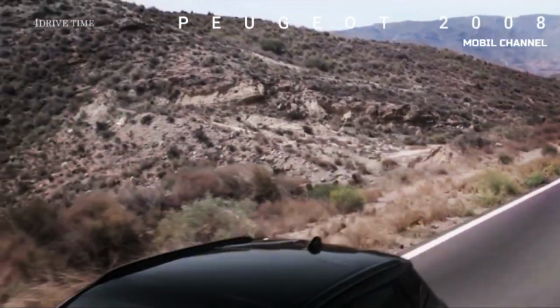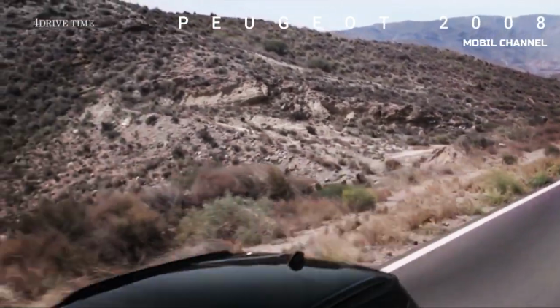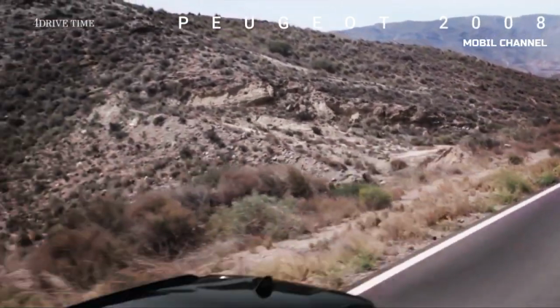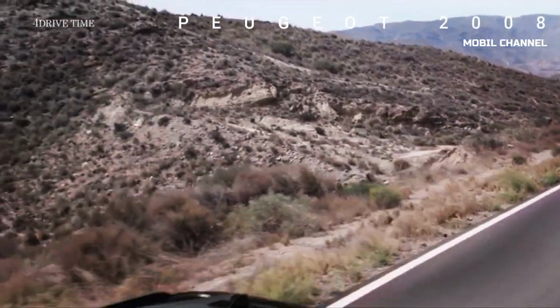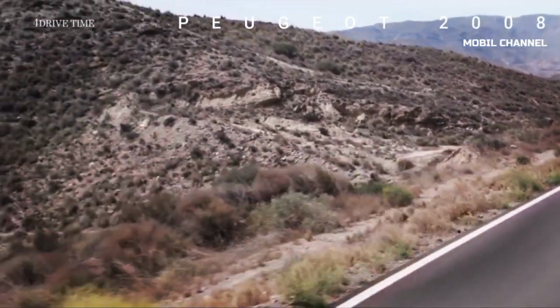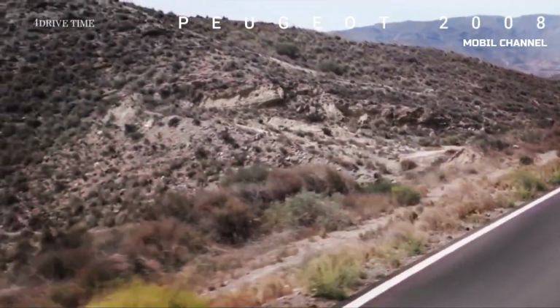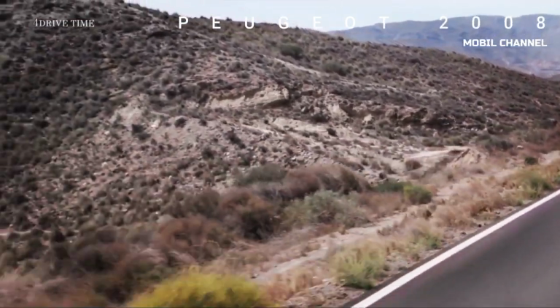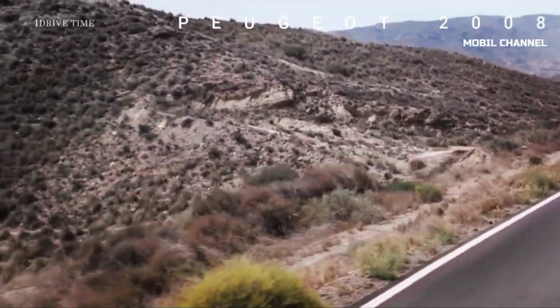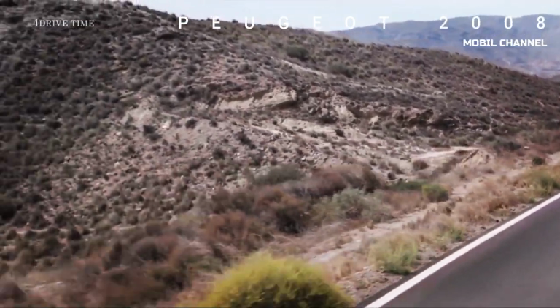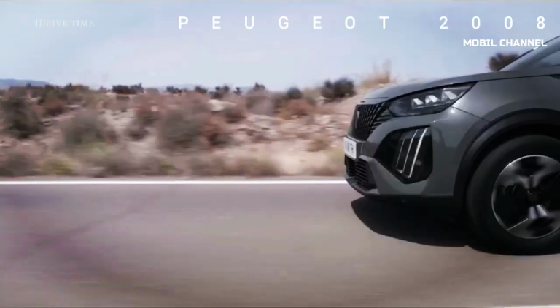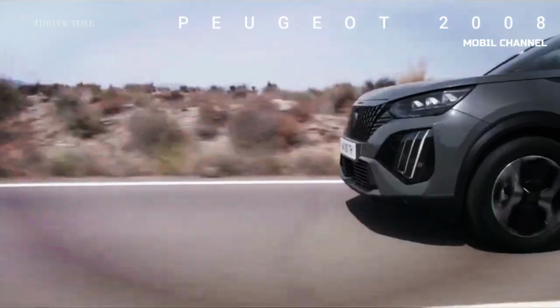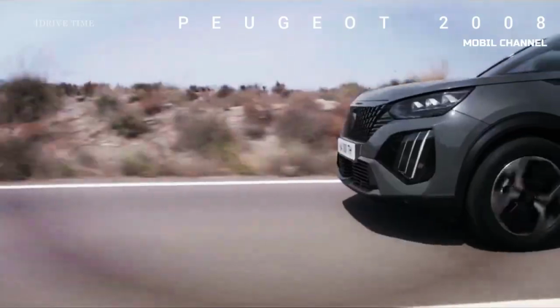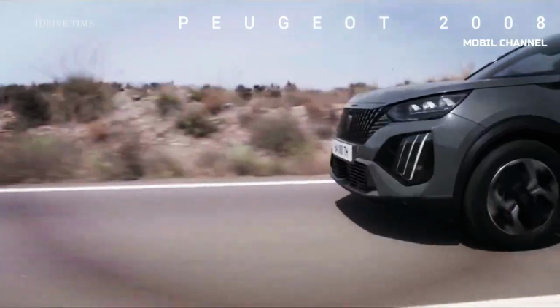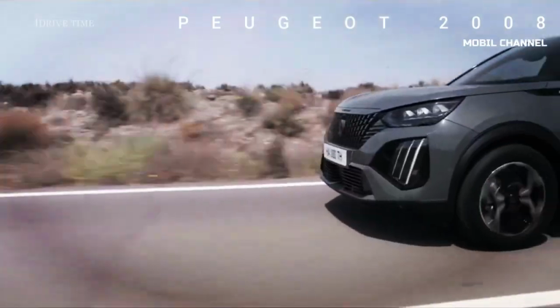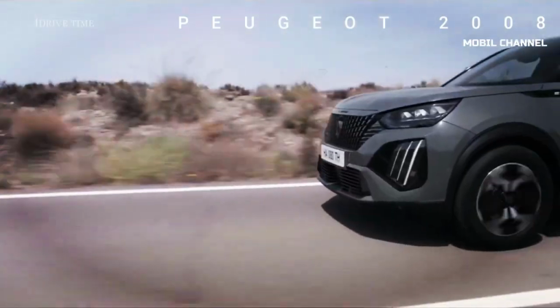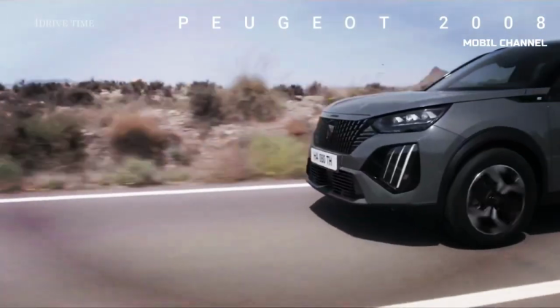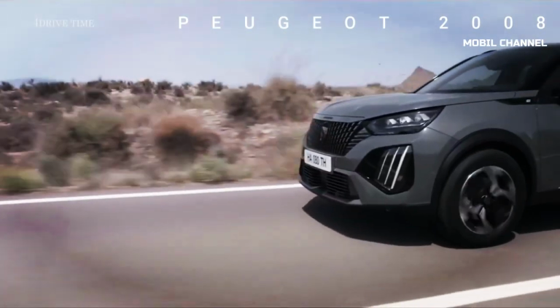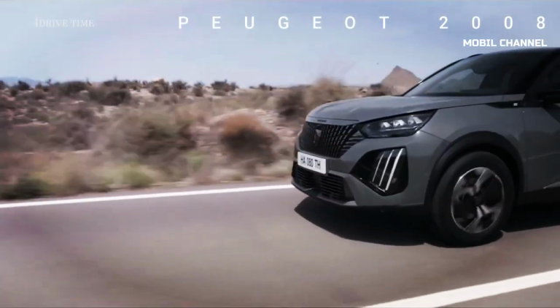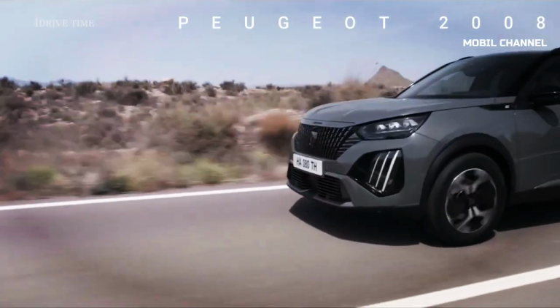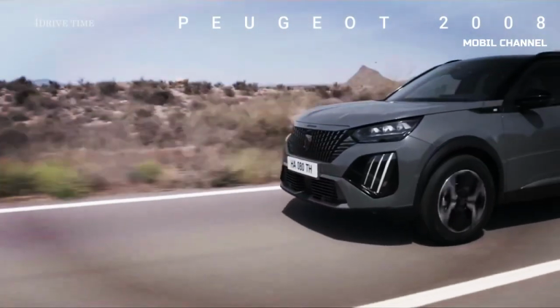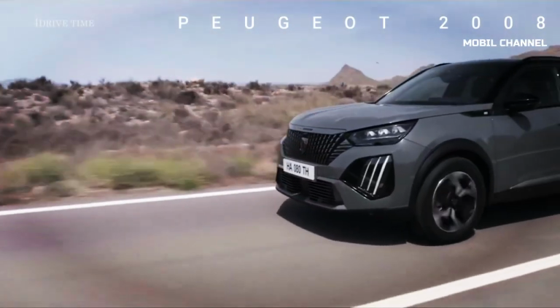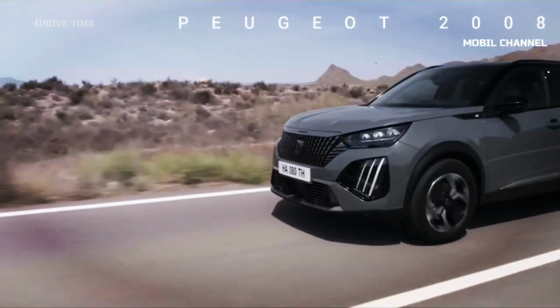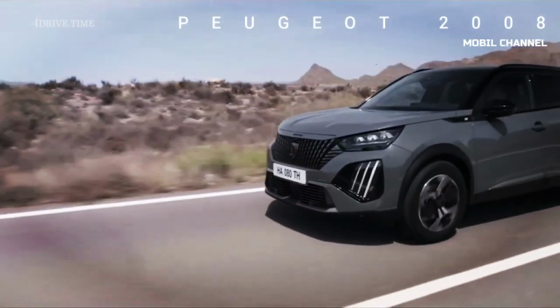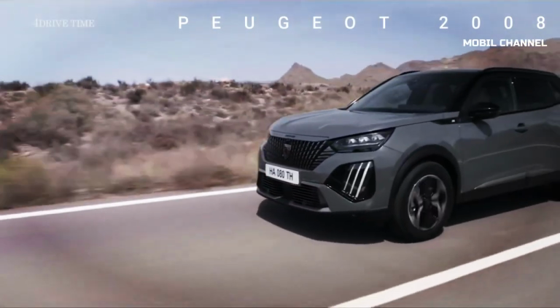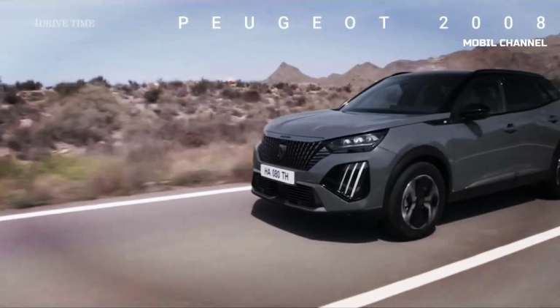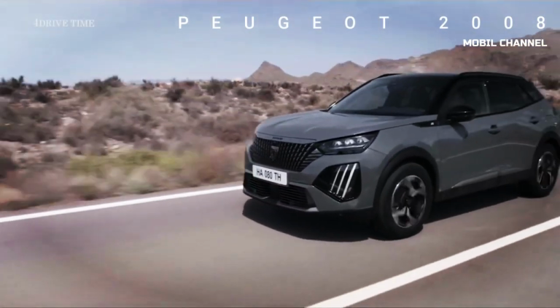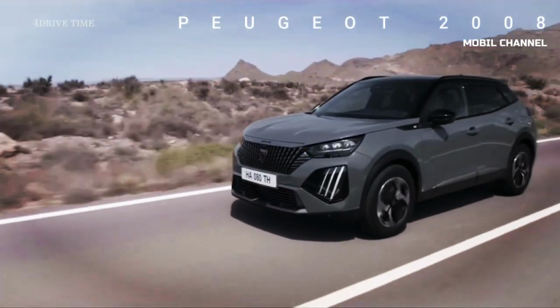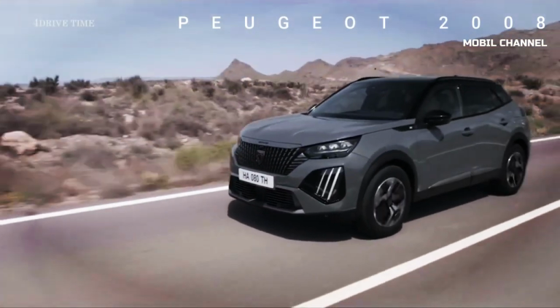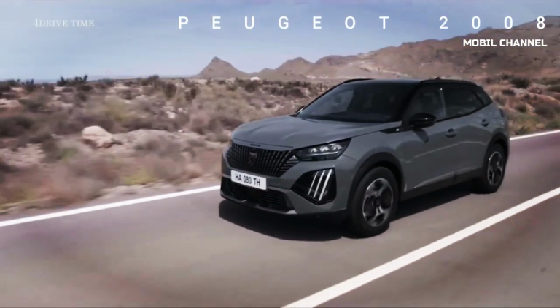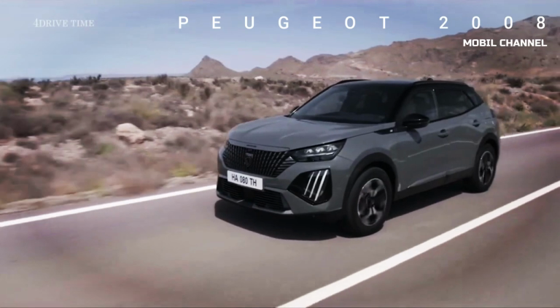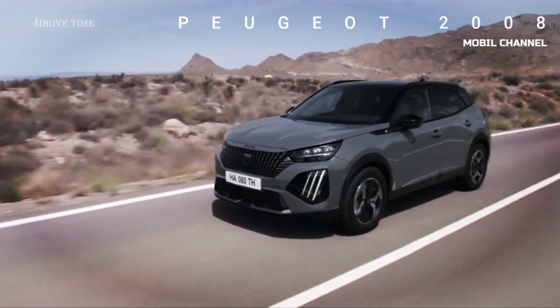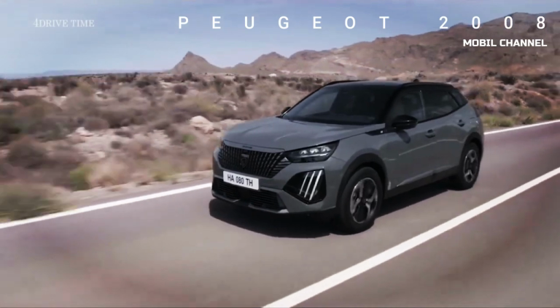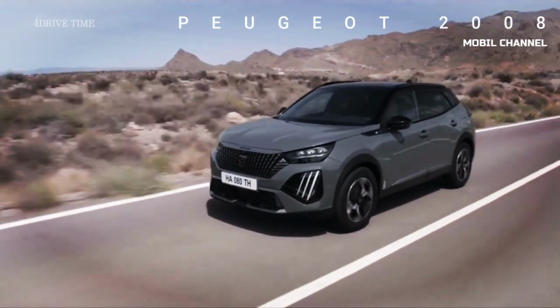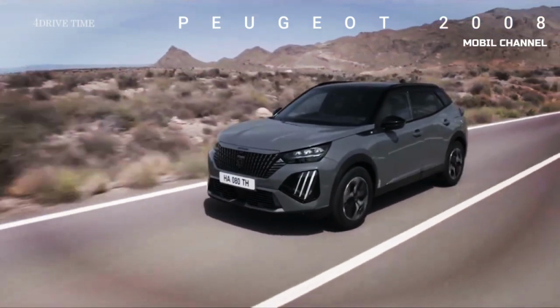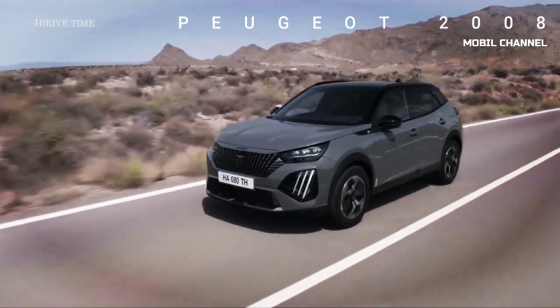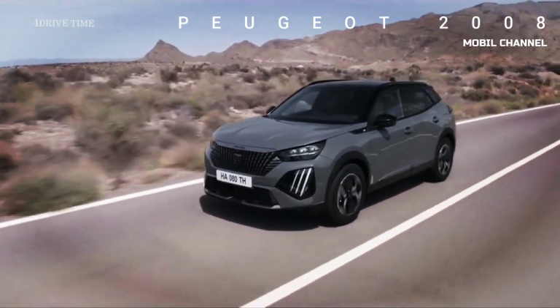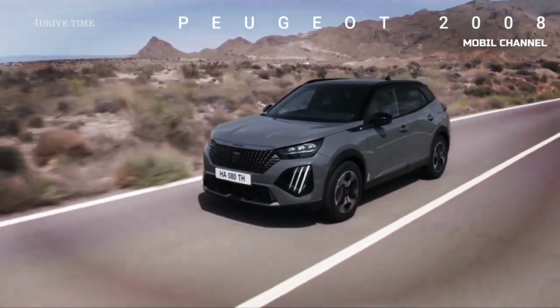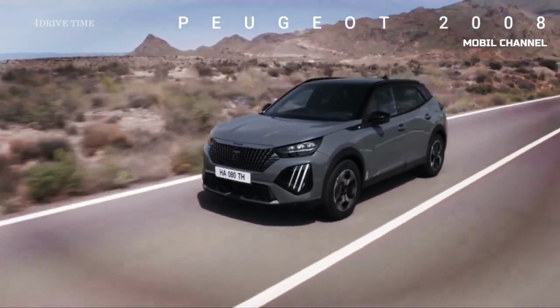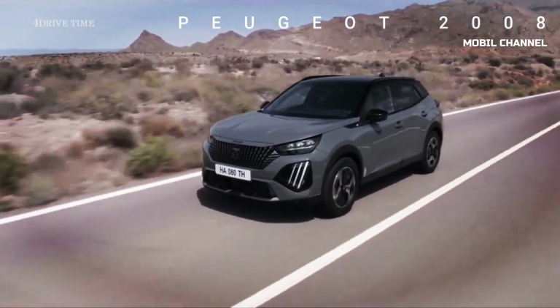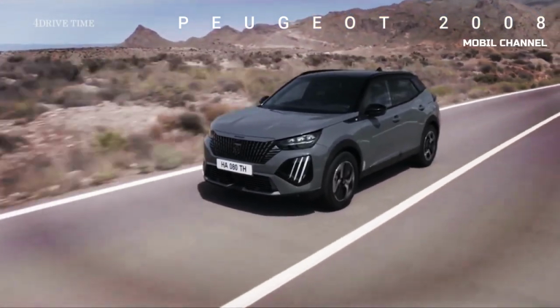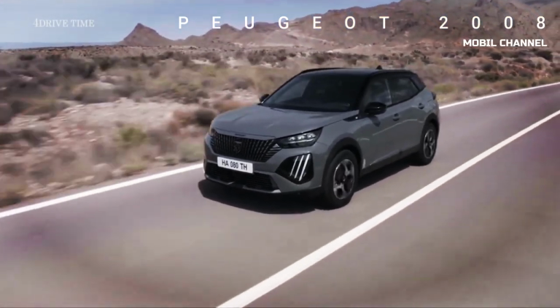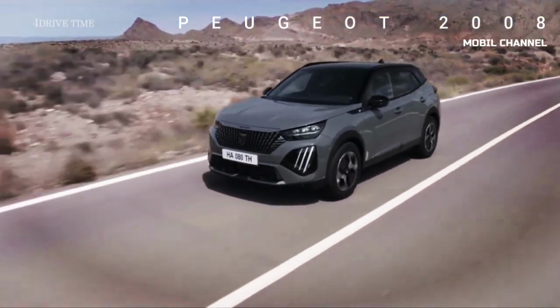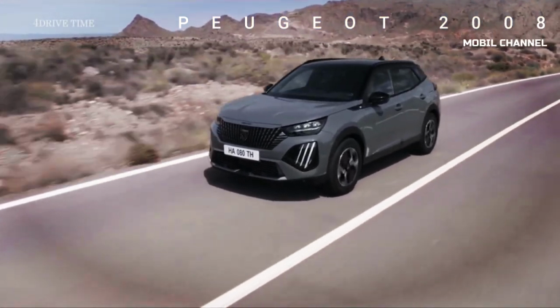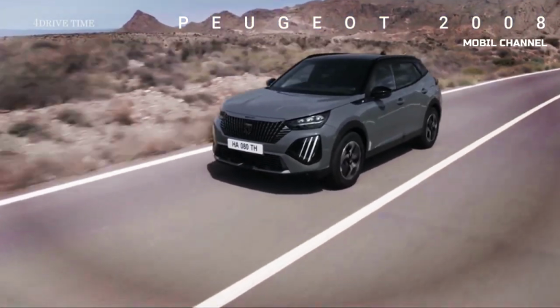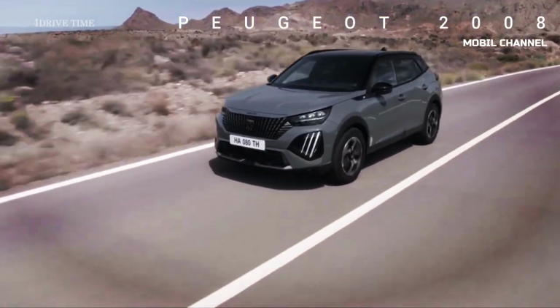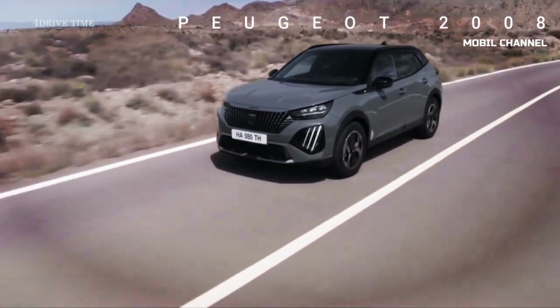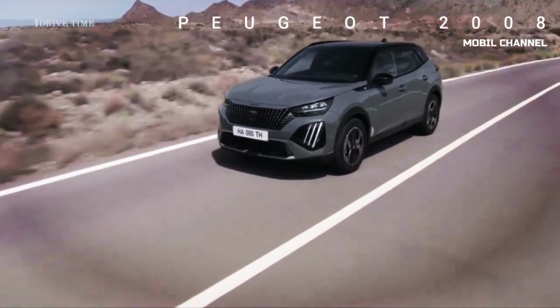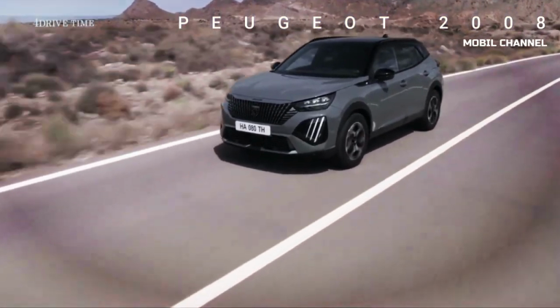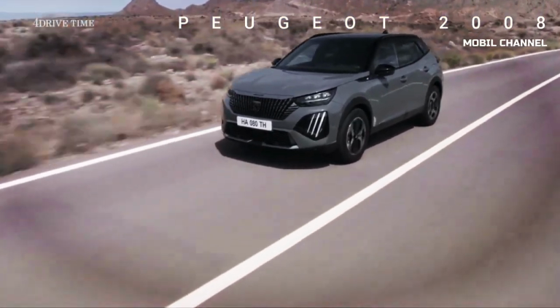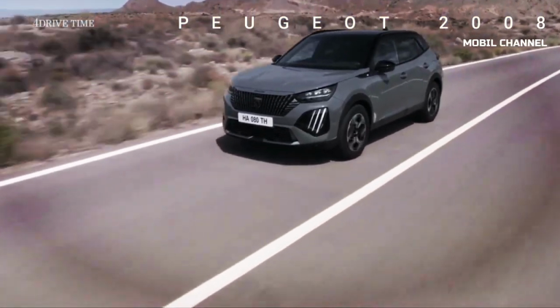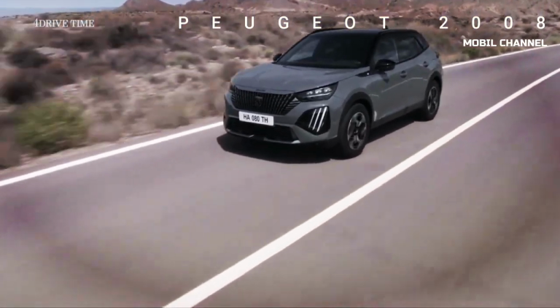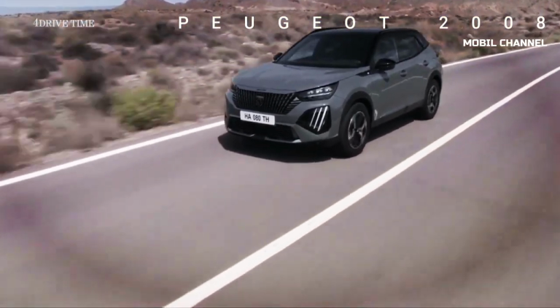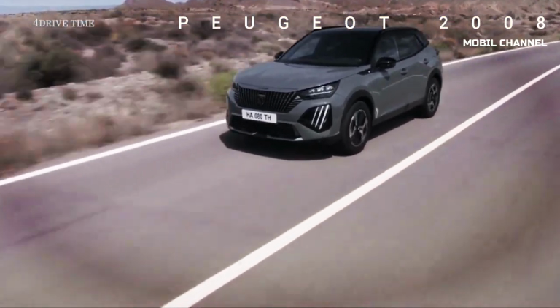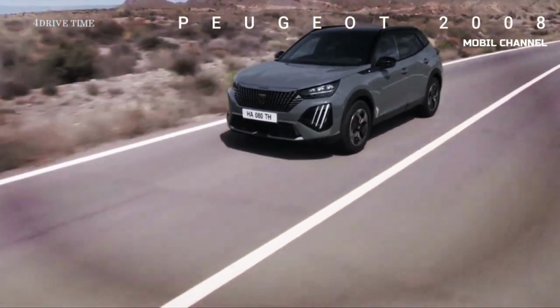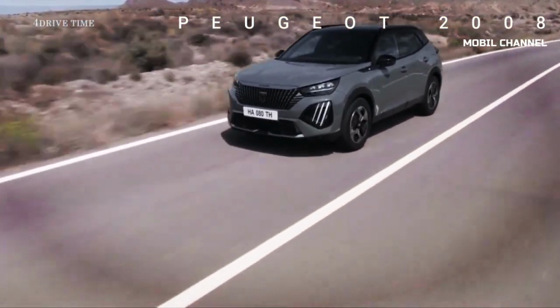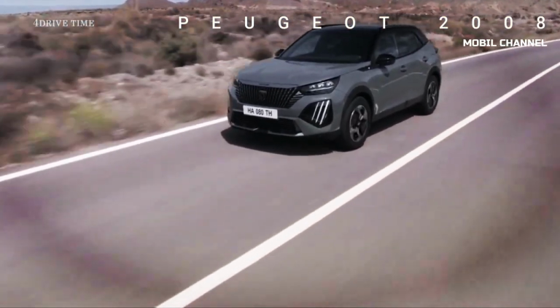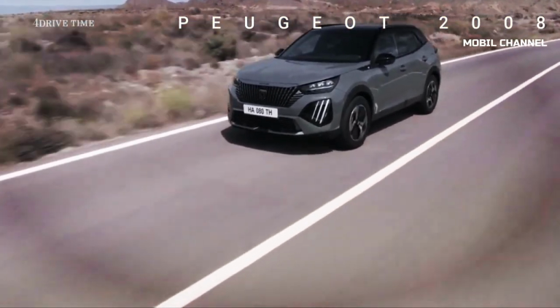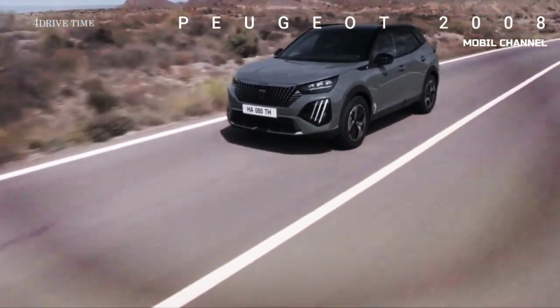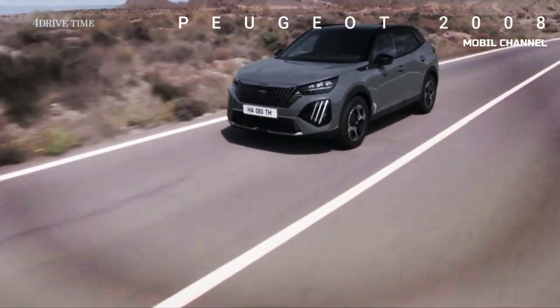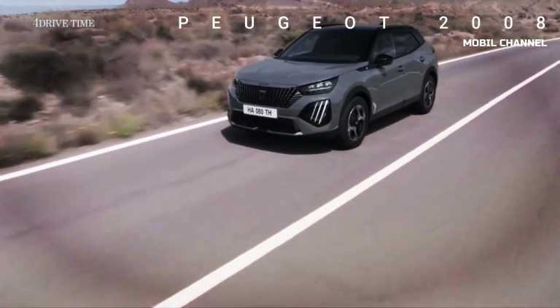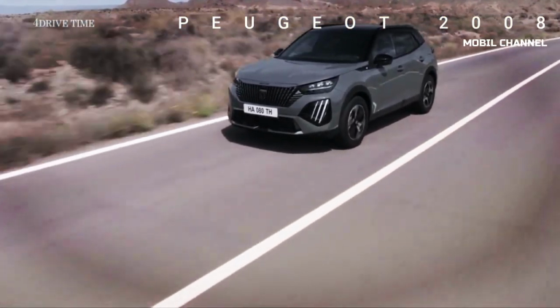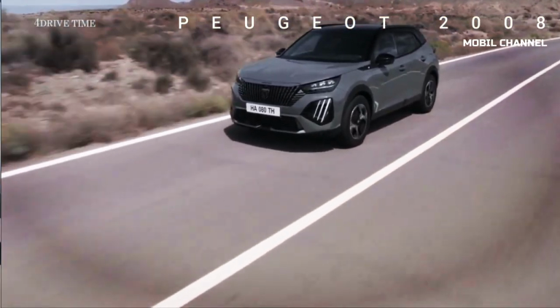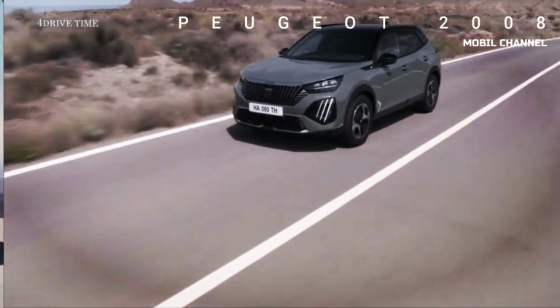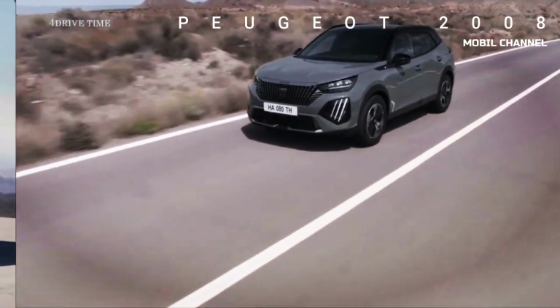Peugeot says it expects owners to drive the car in pure electric mode for more than 50% of the time in town.